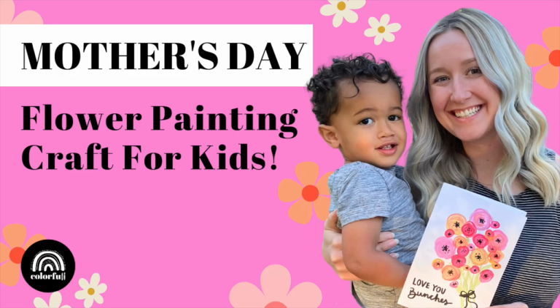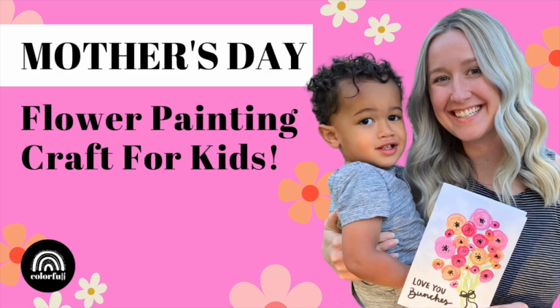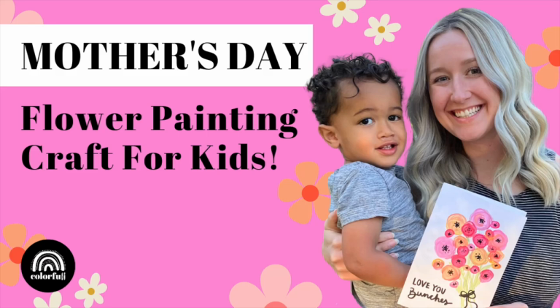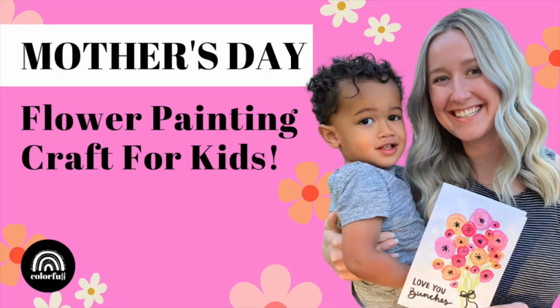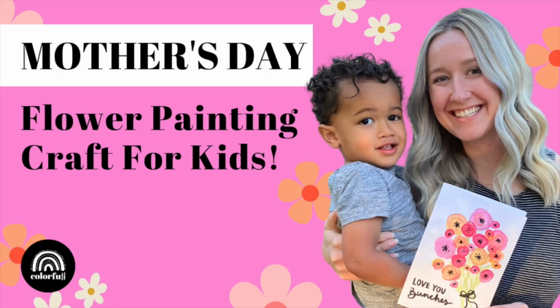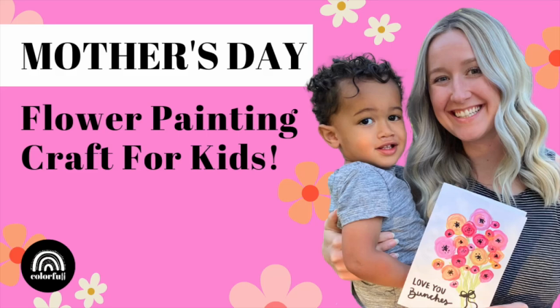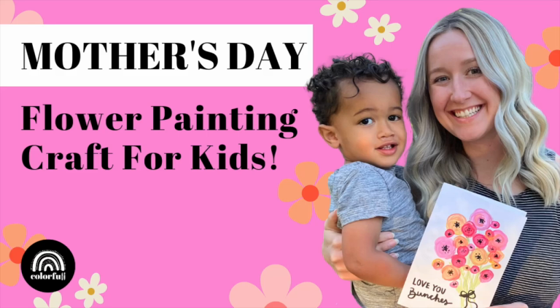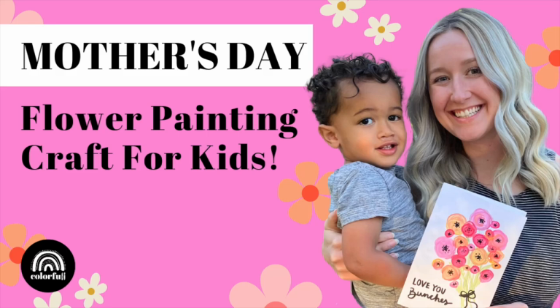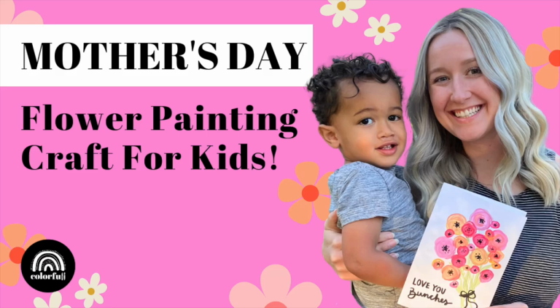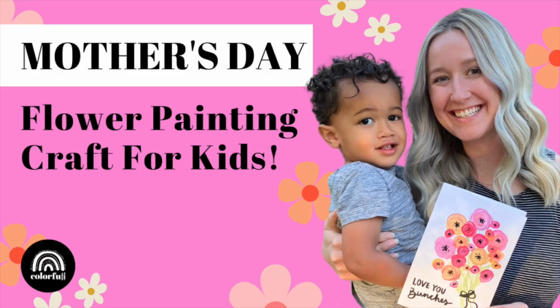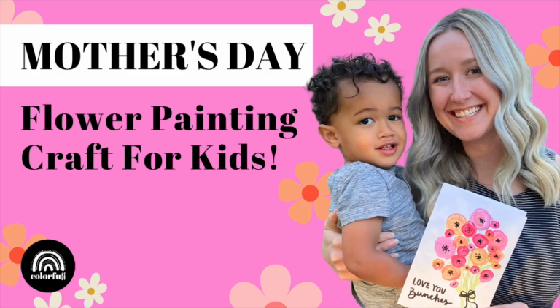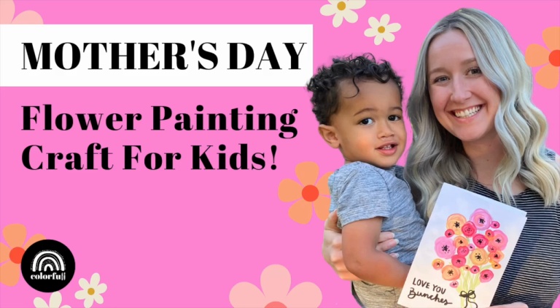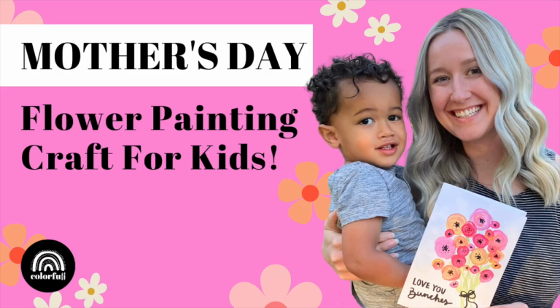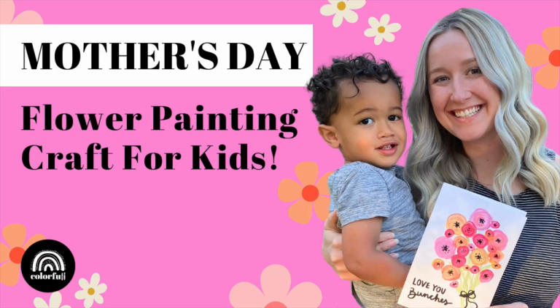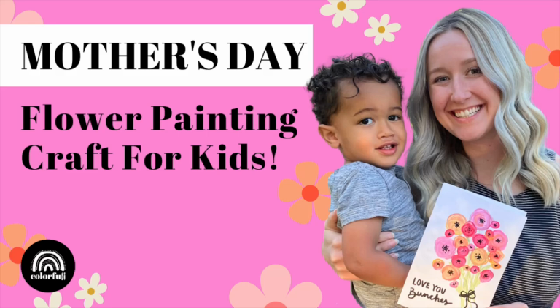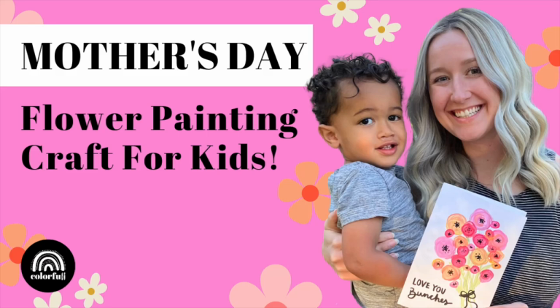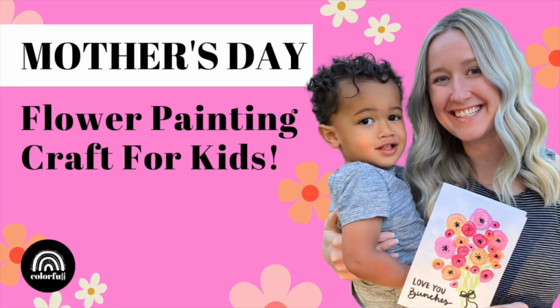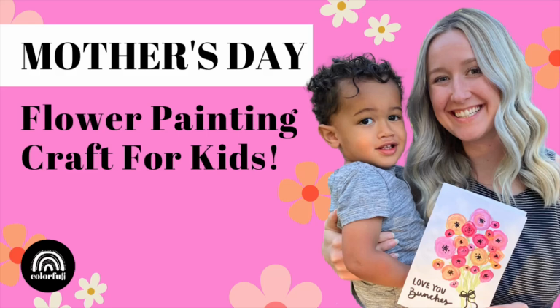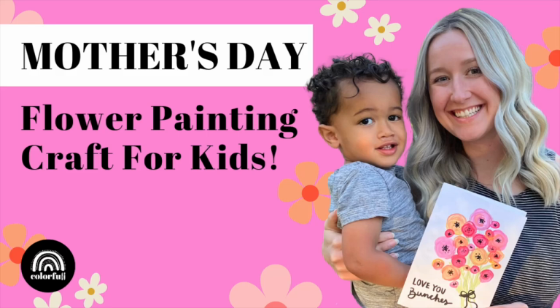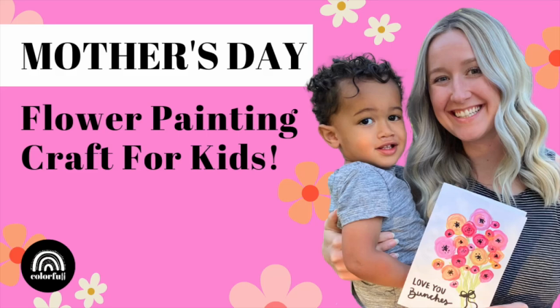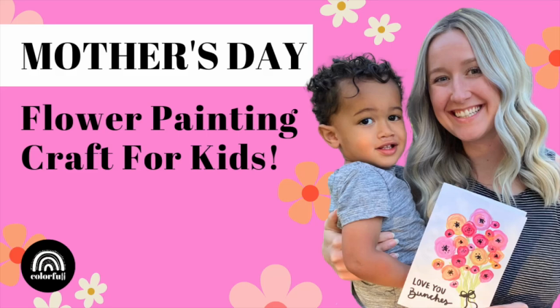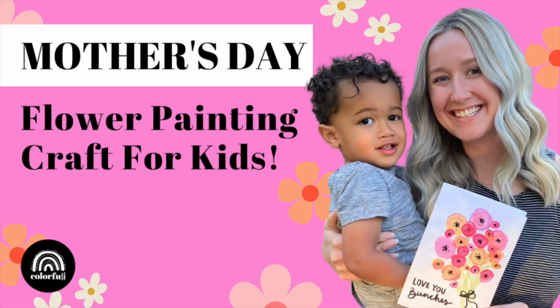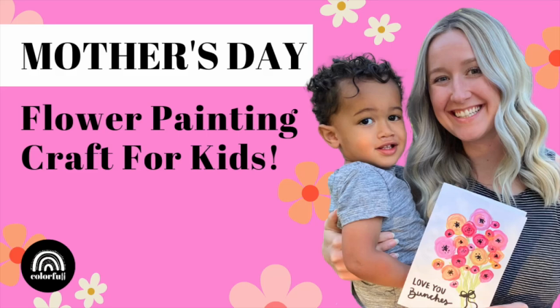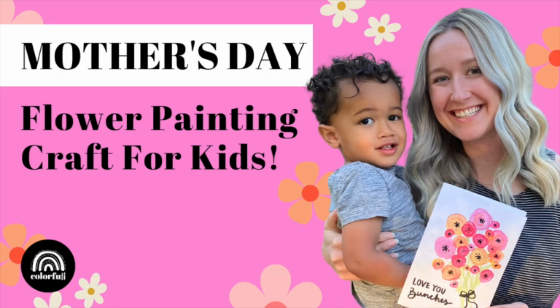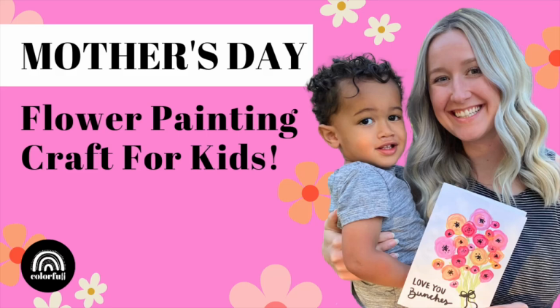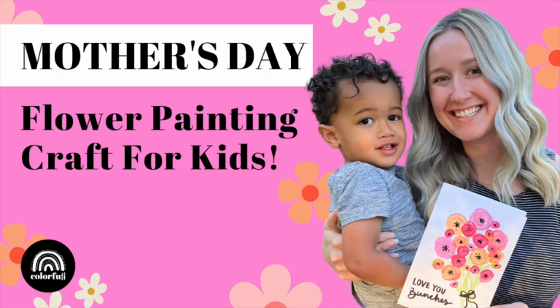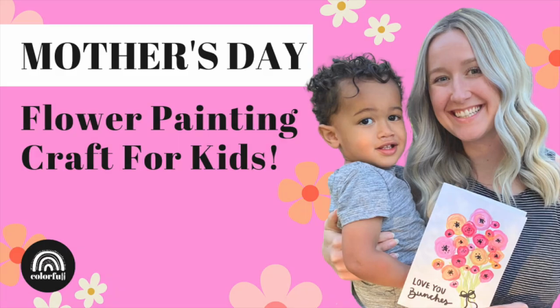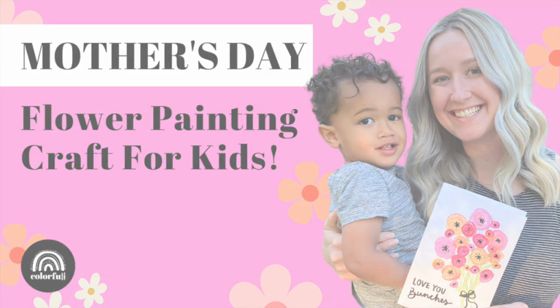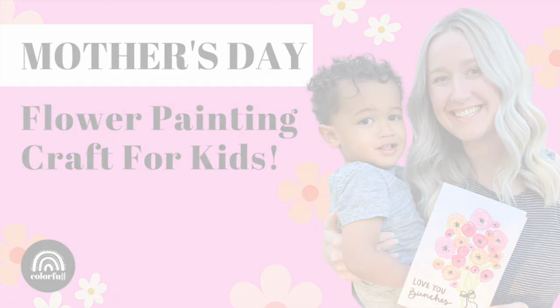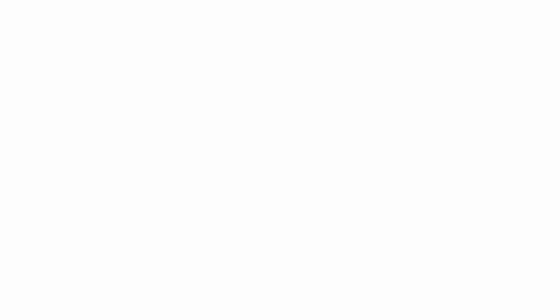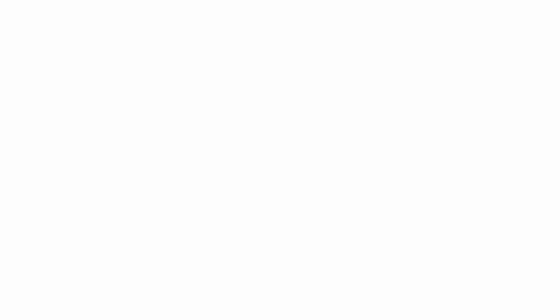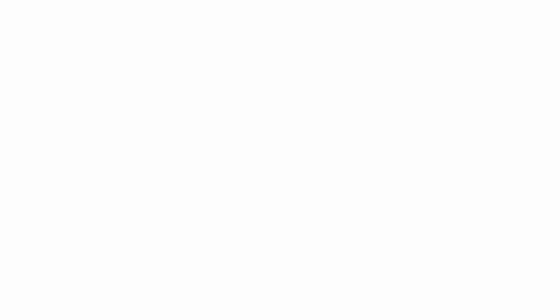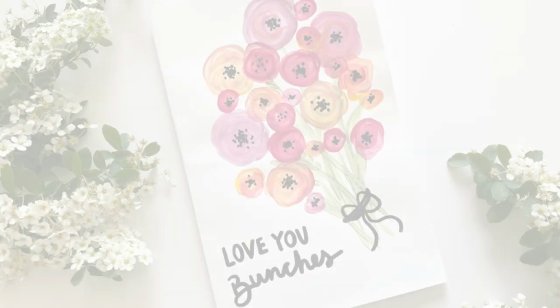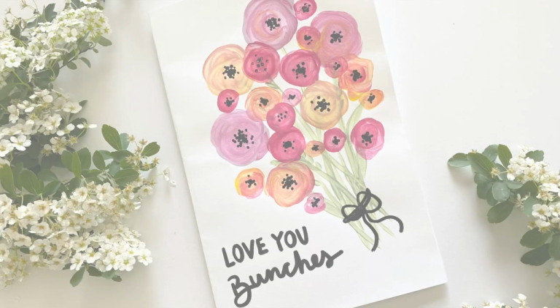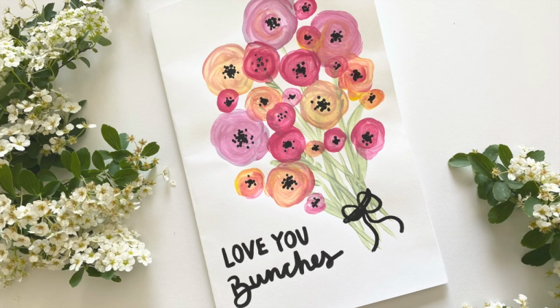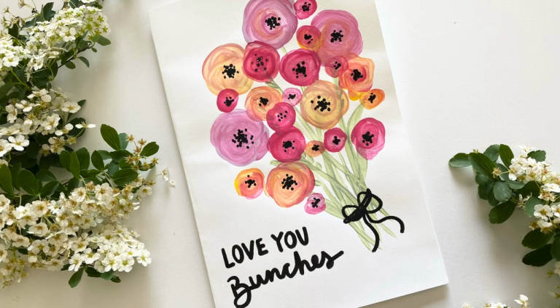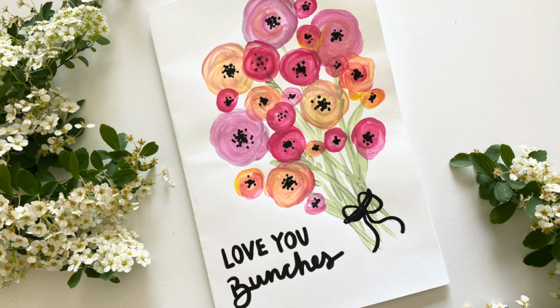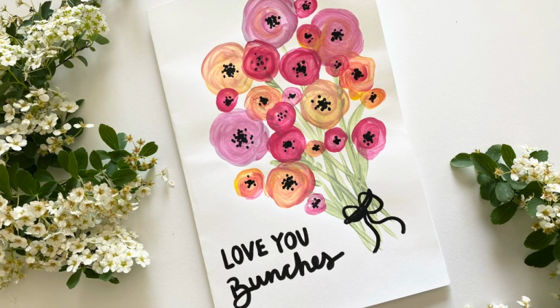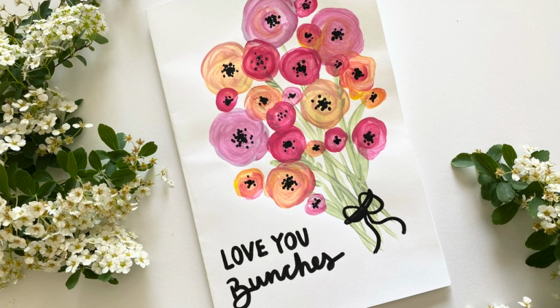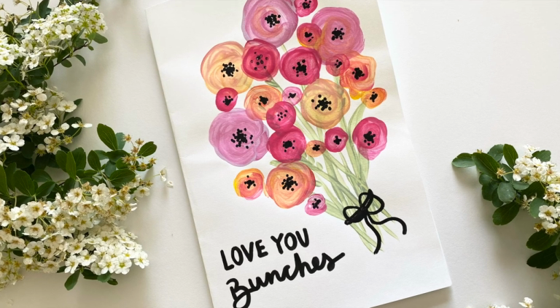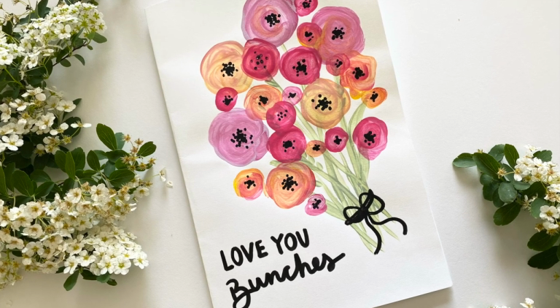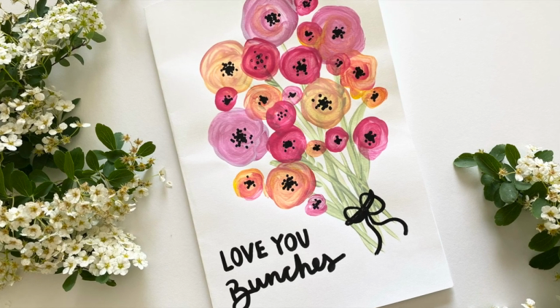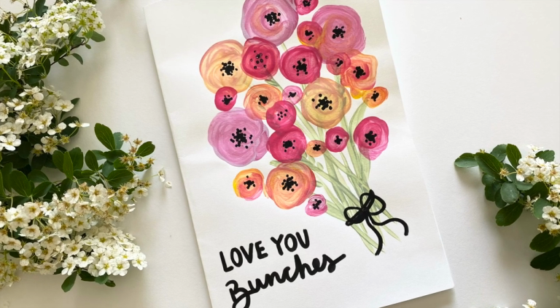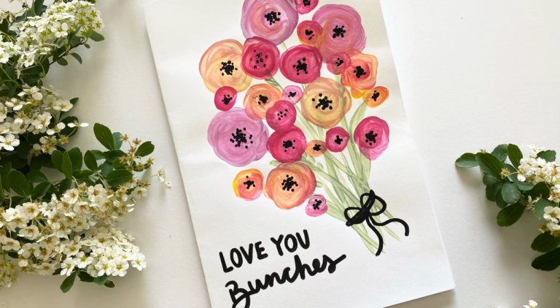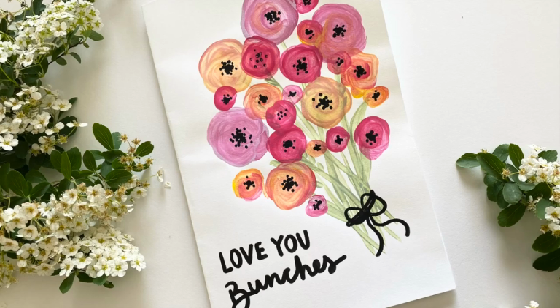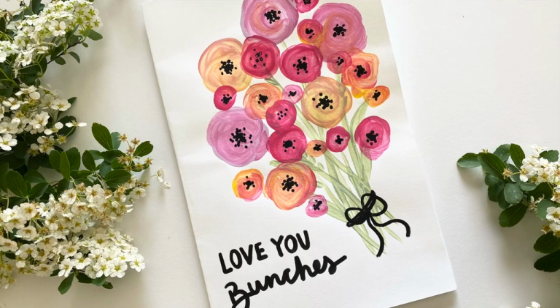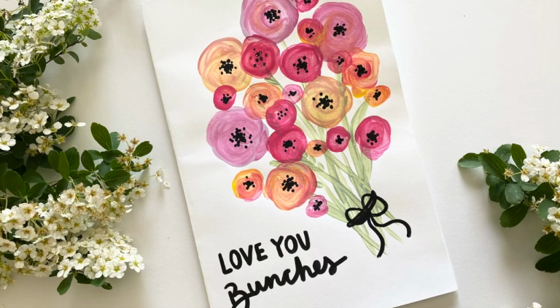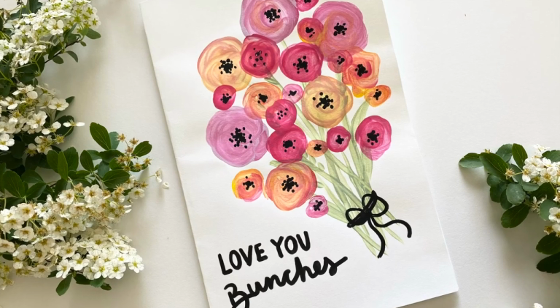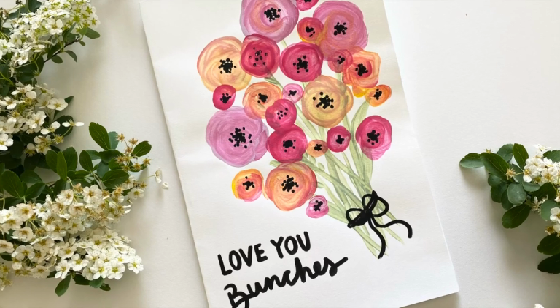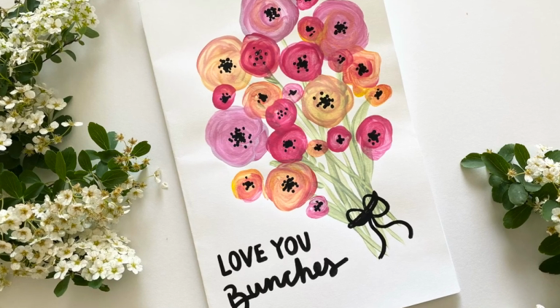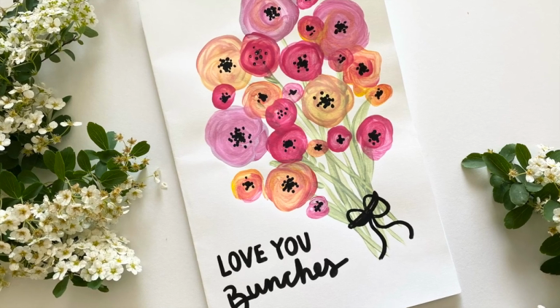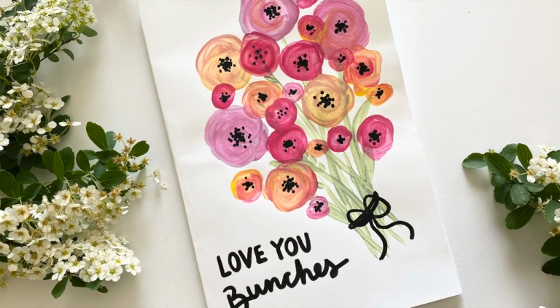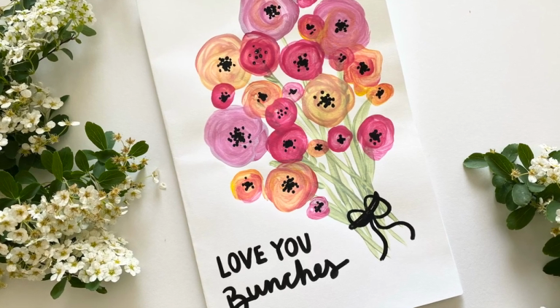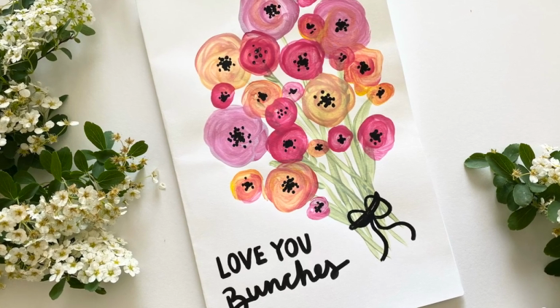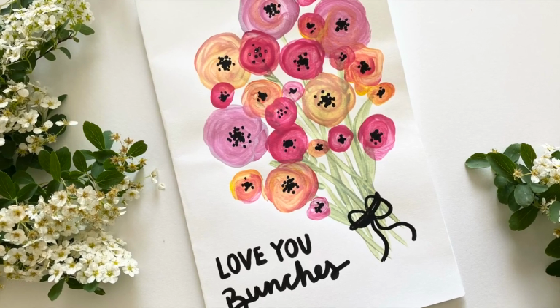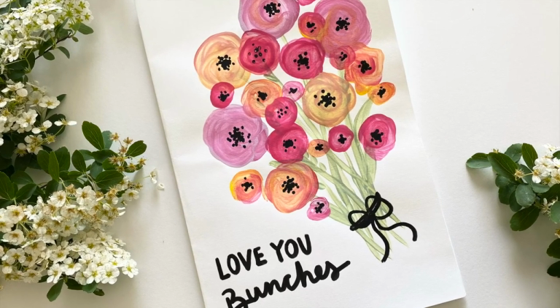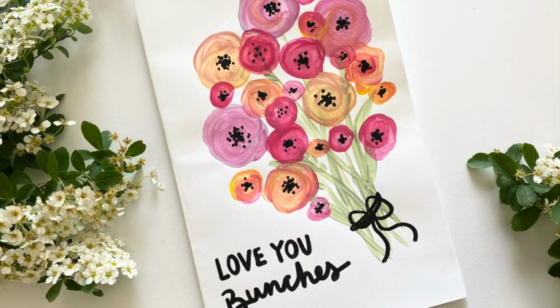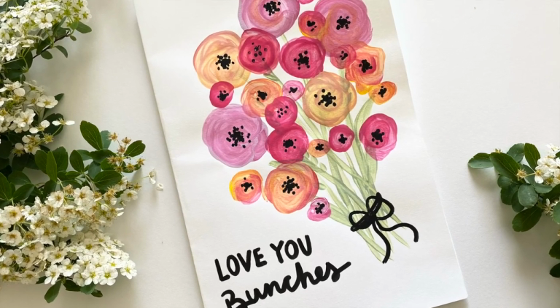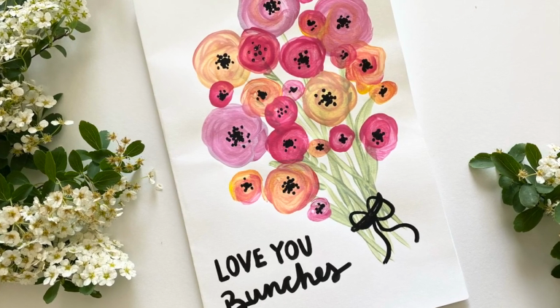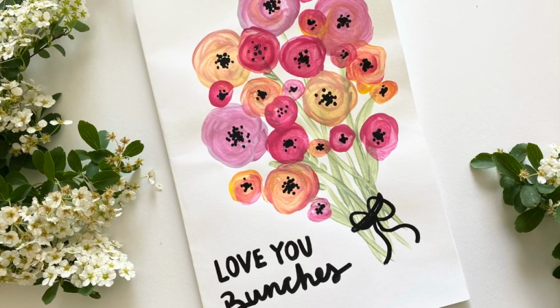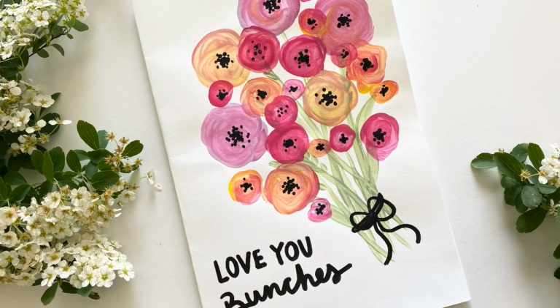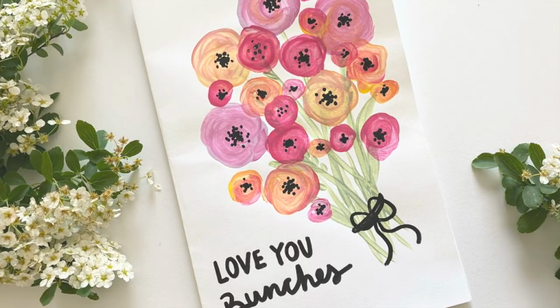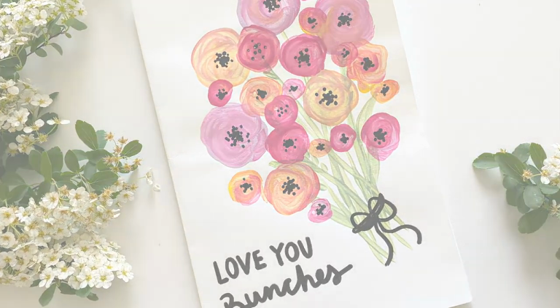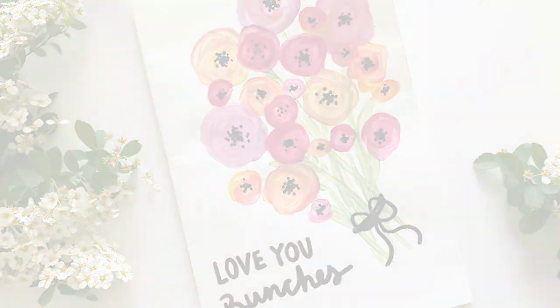Hello there colorful creators! In this episode we will be creating this beautiful flower painting craft for Mother's Day.